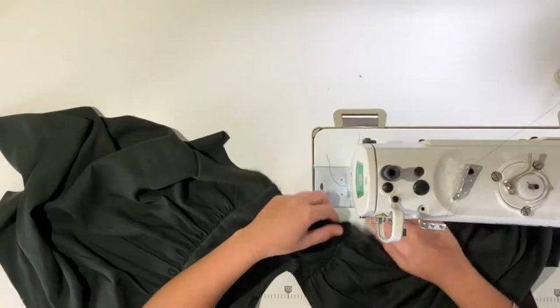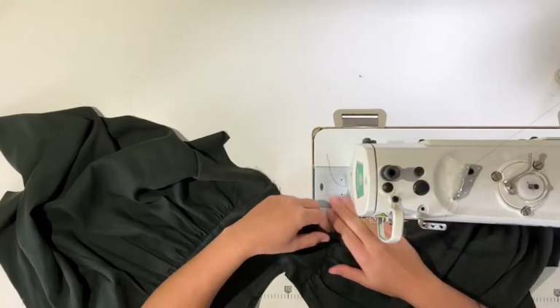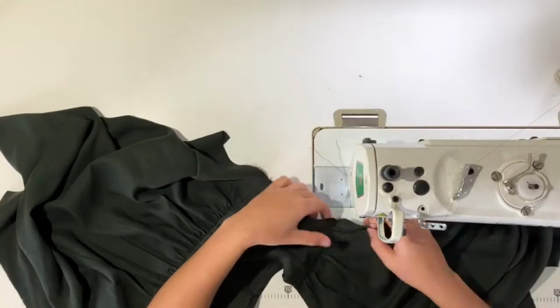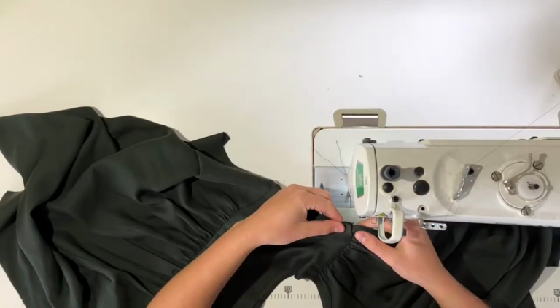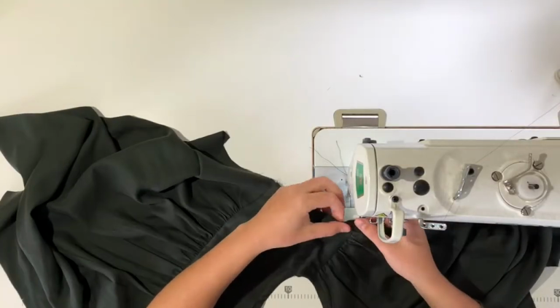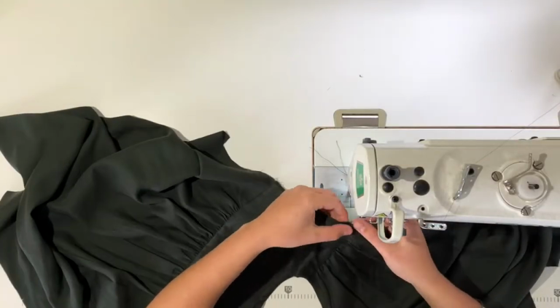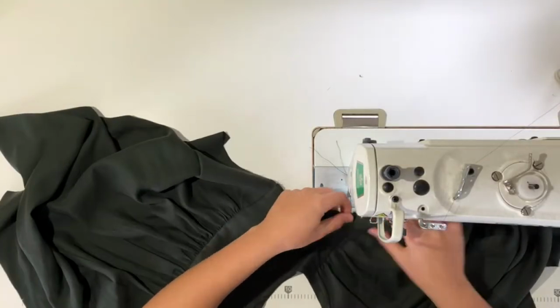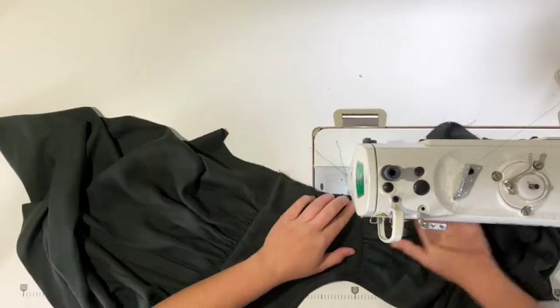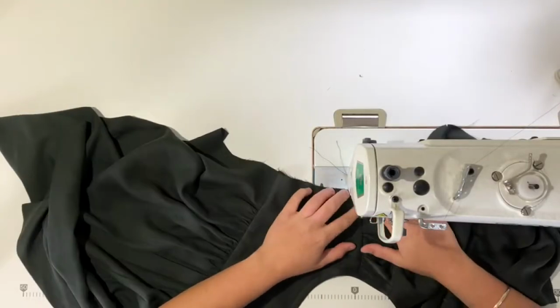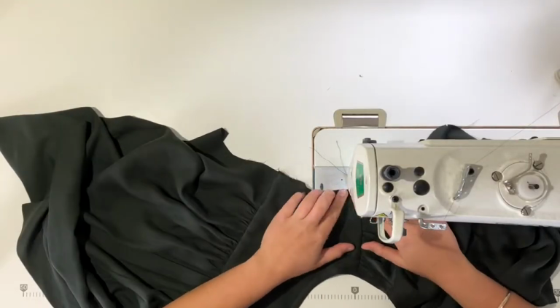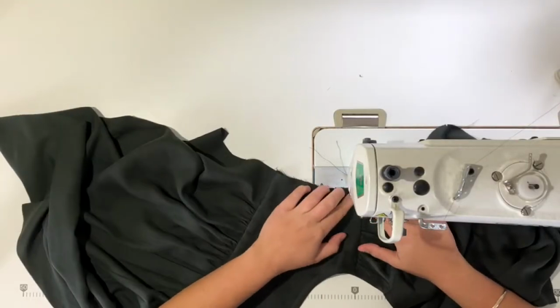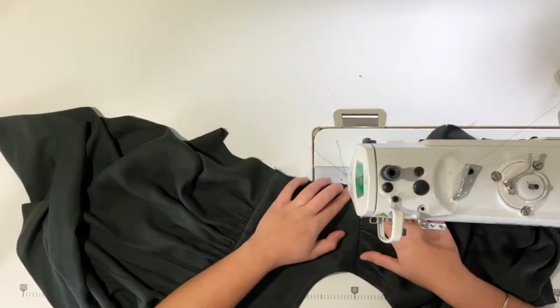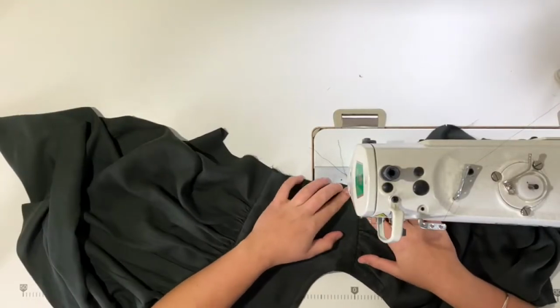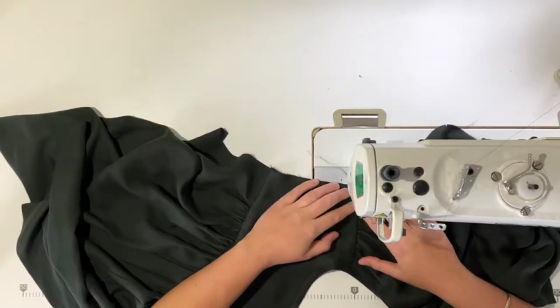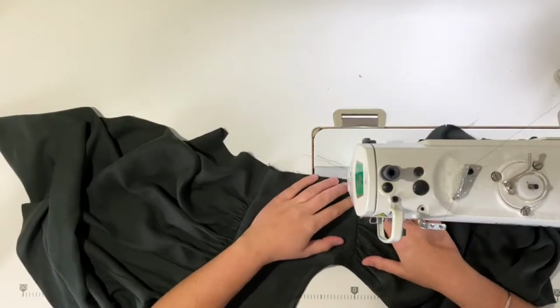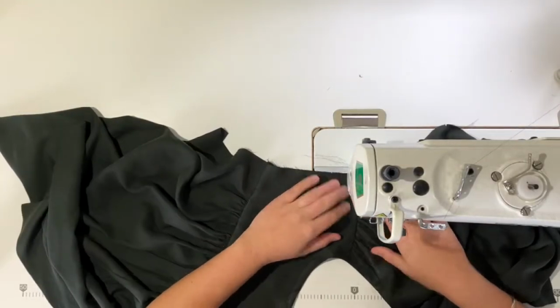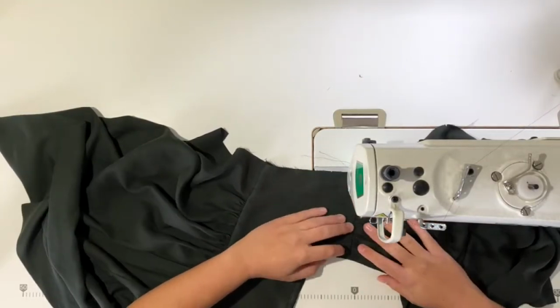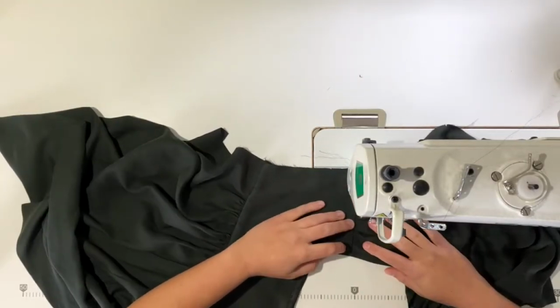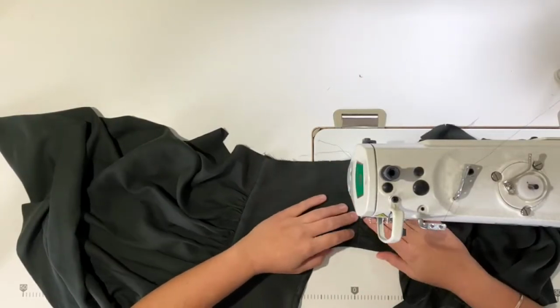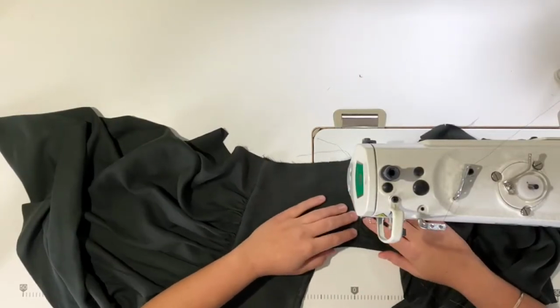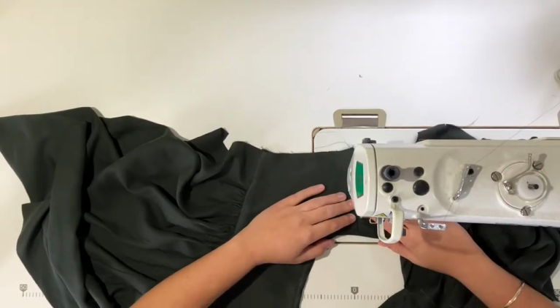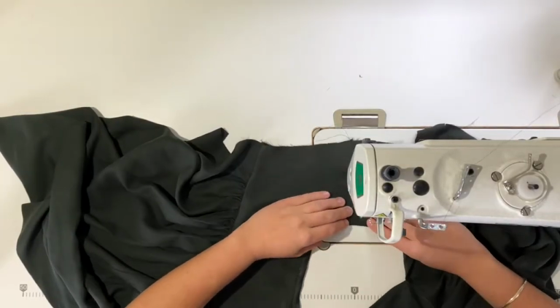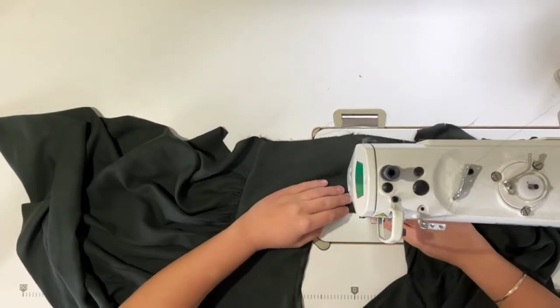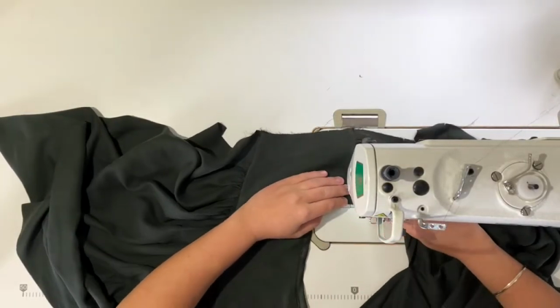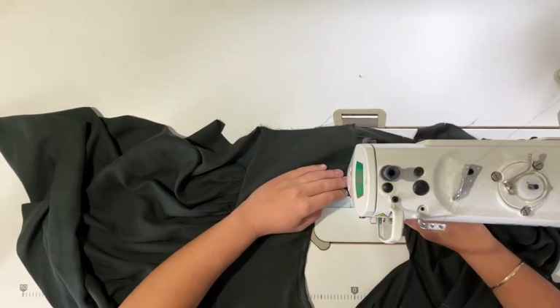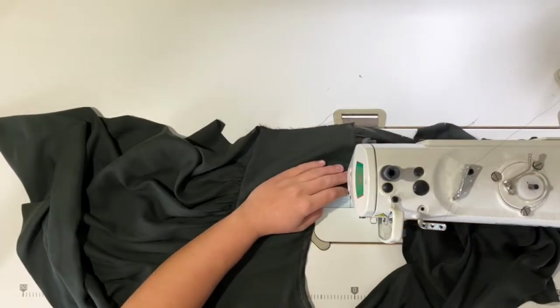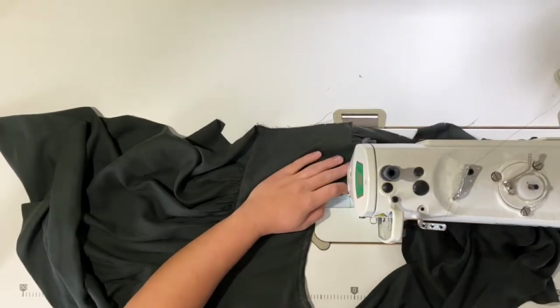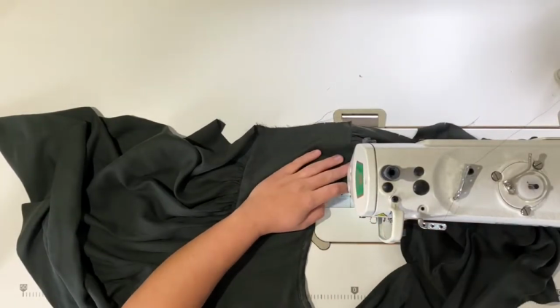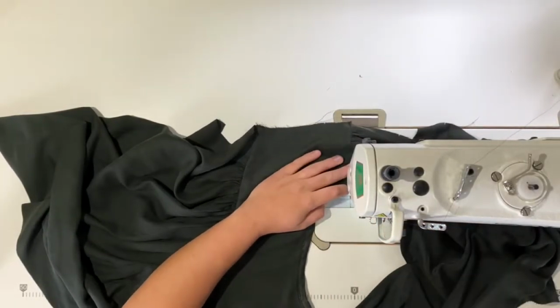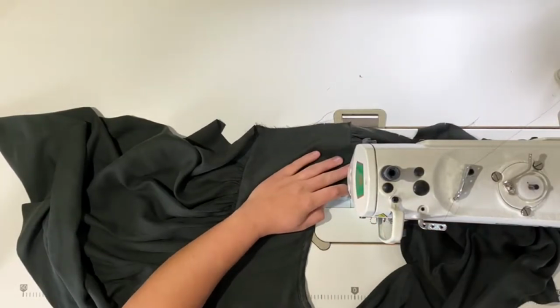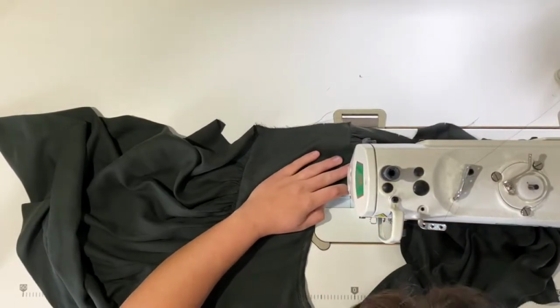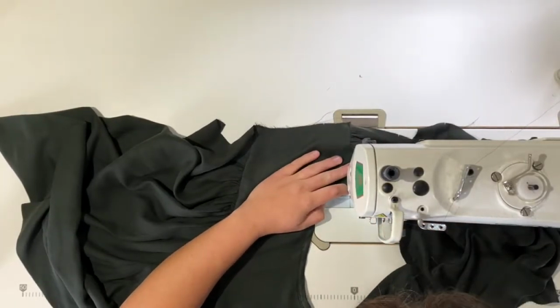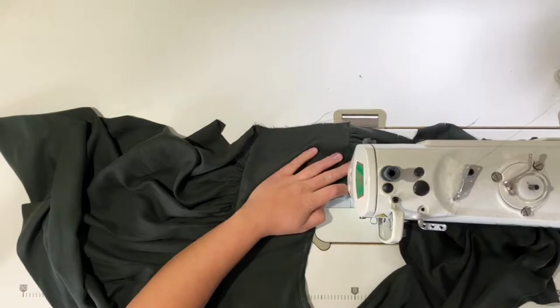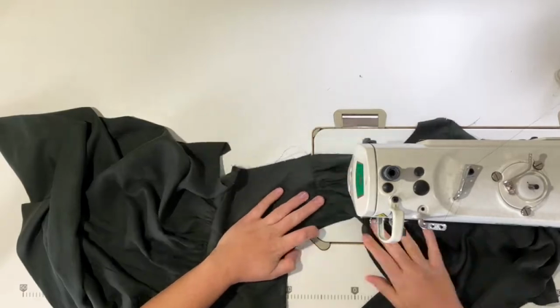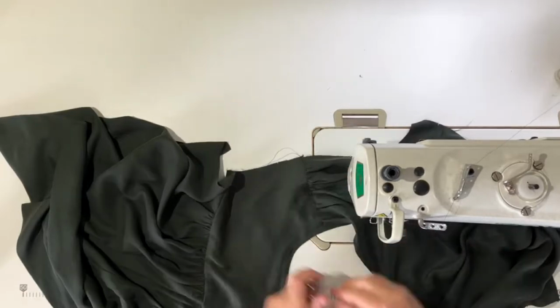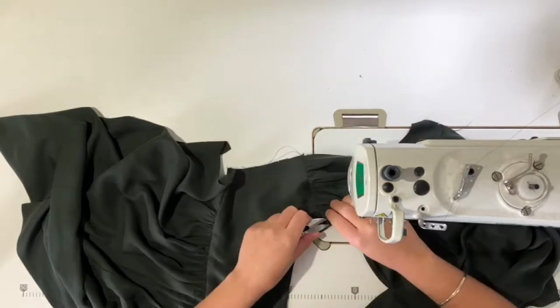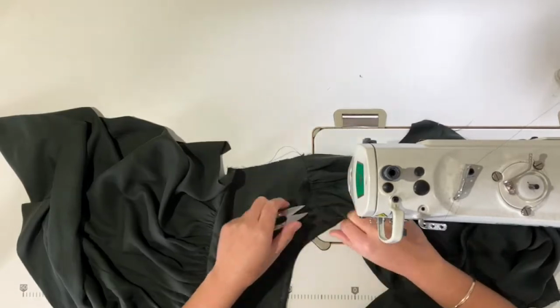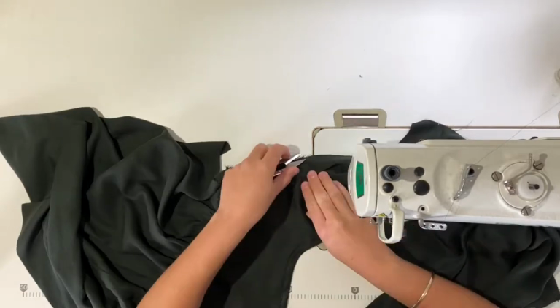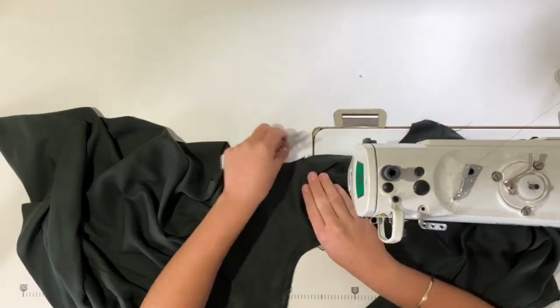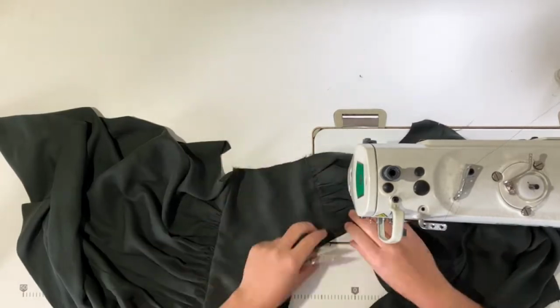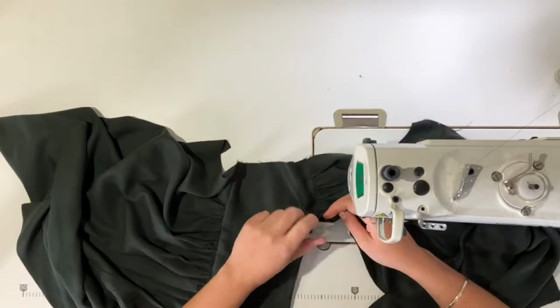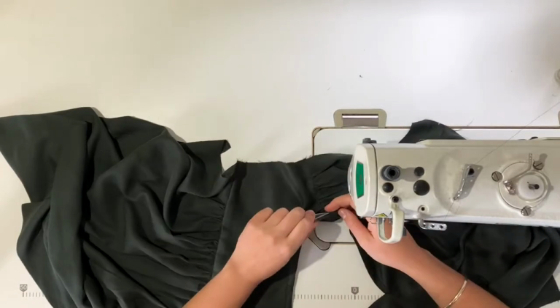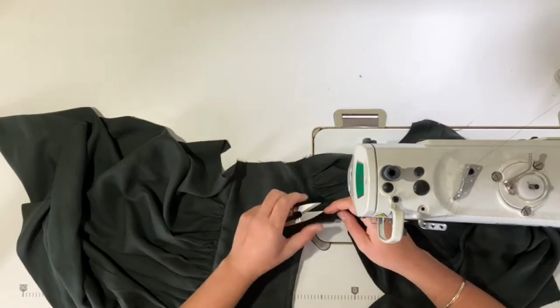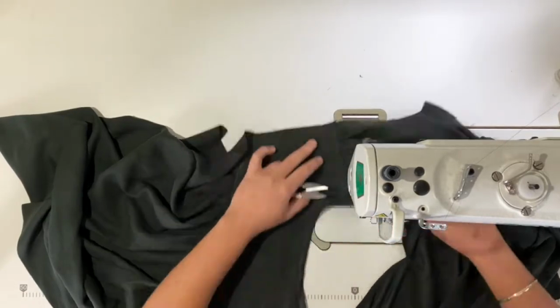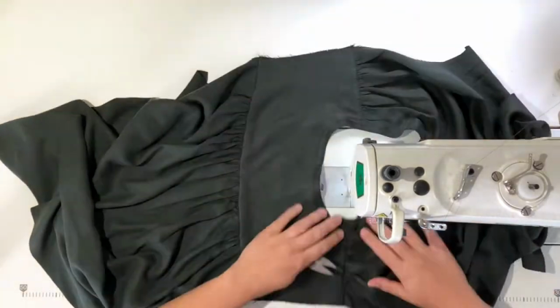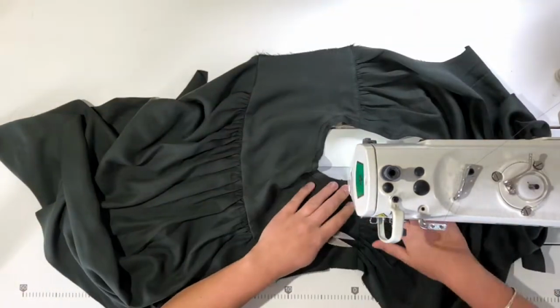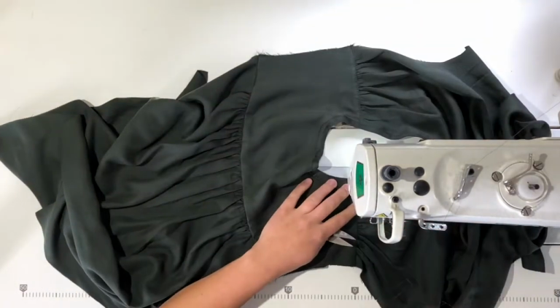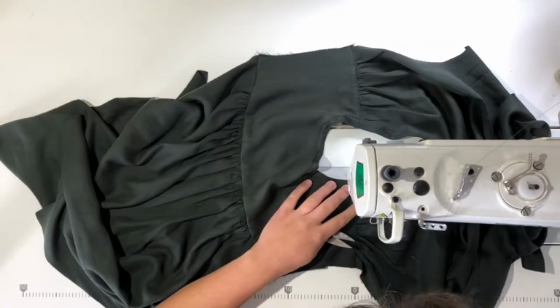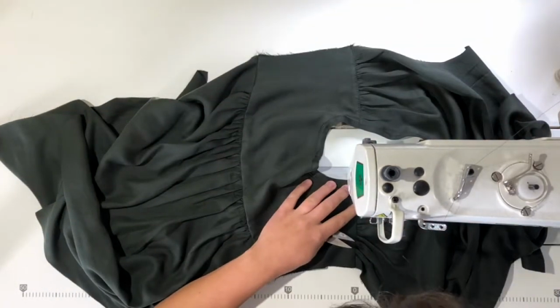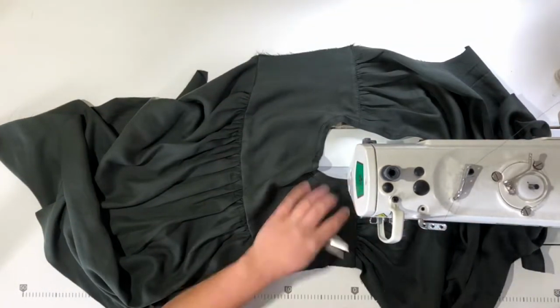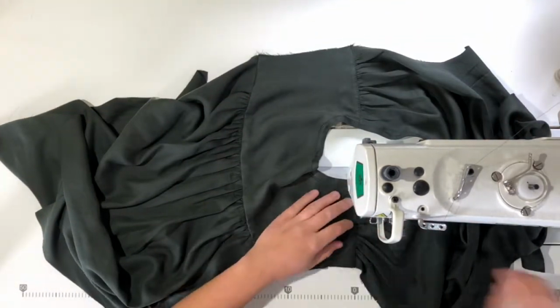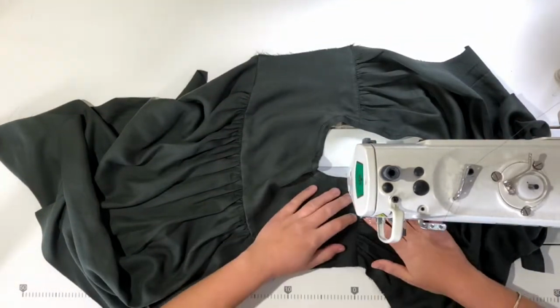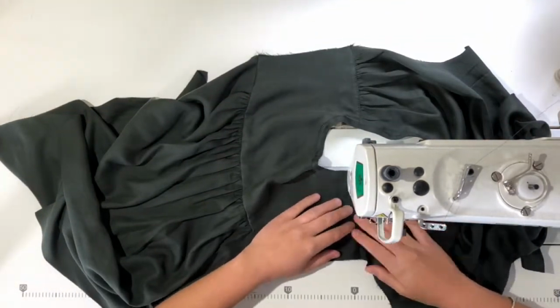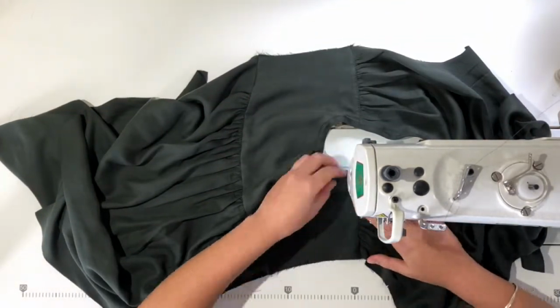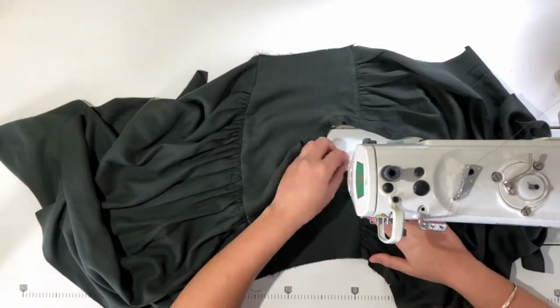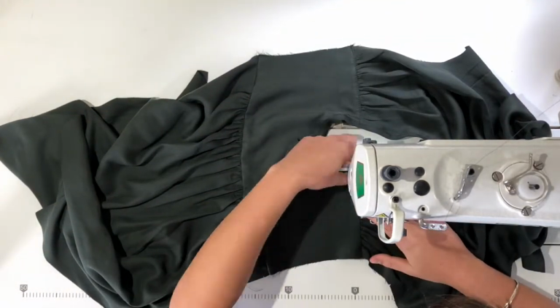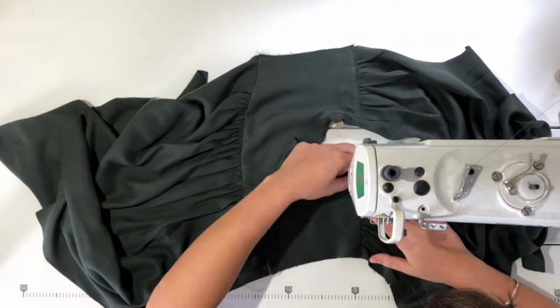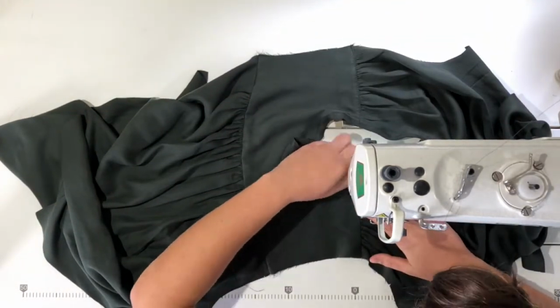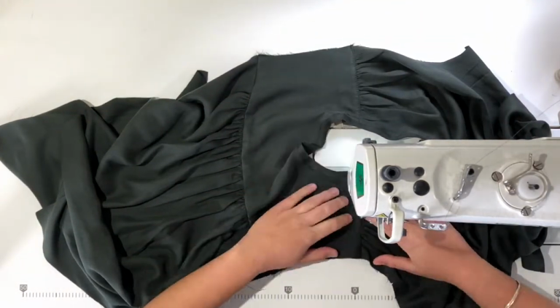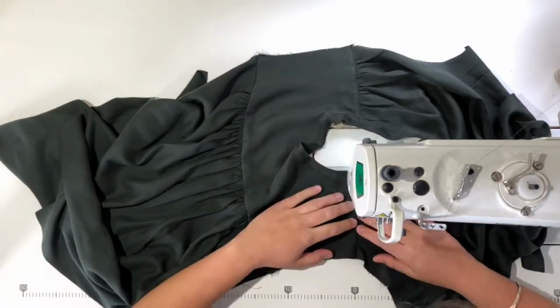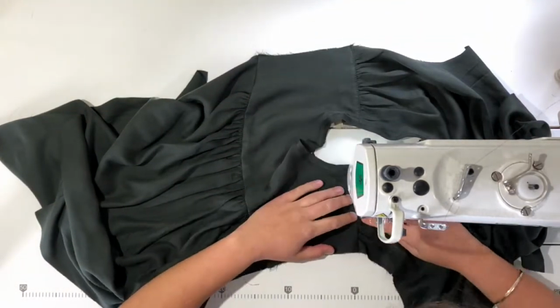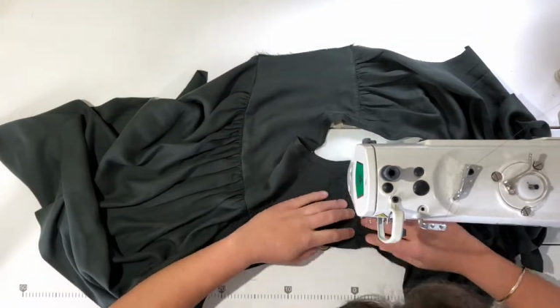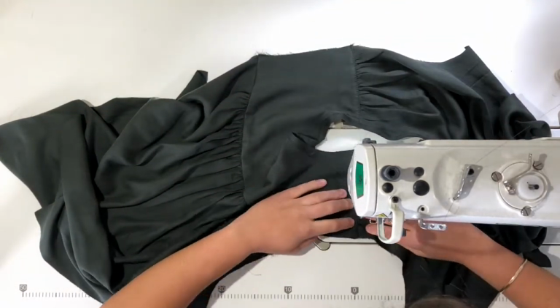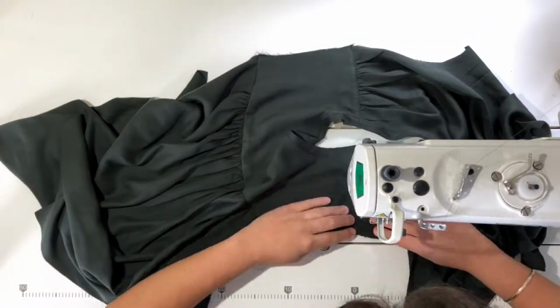I decided to edge stitch down the yokes at the shoulder seams and the back seams just to add a detail feature.